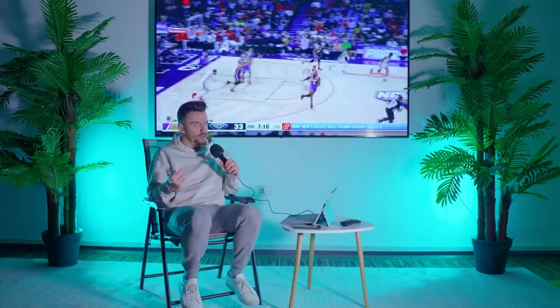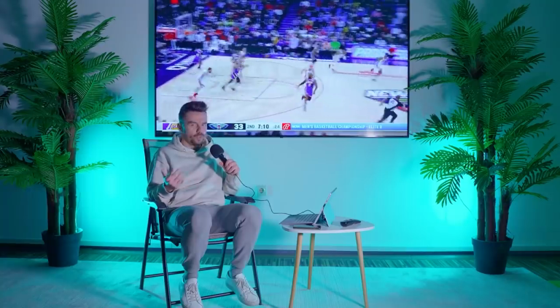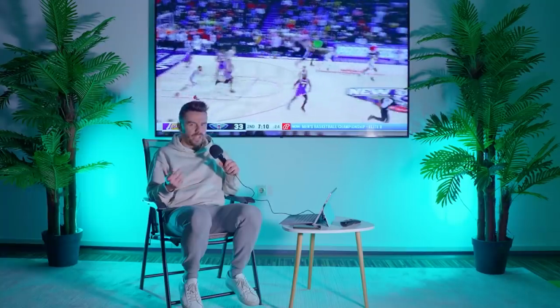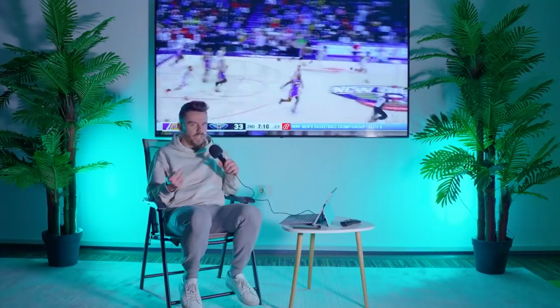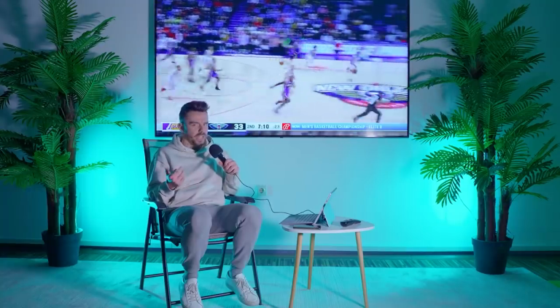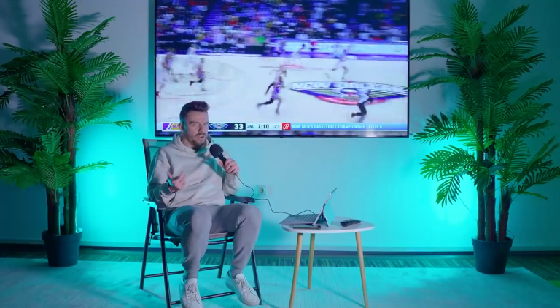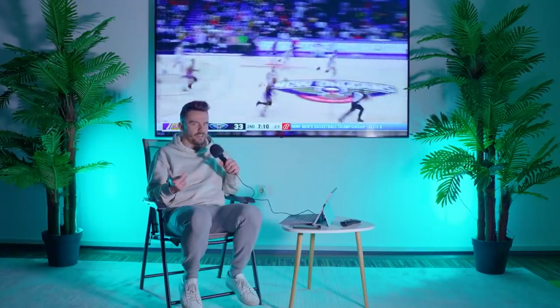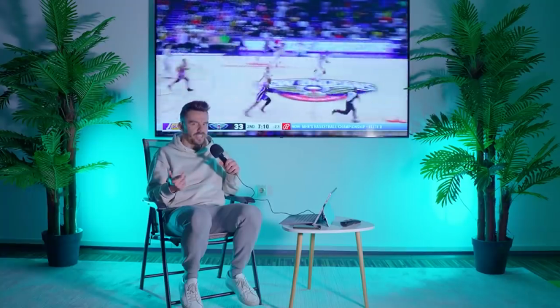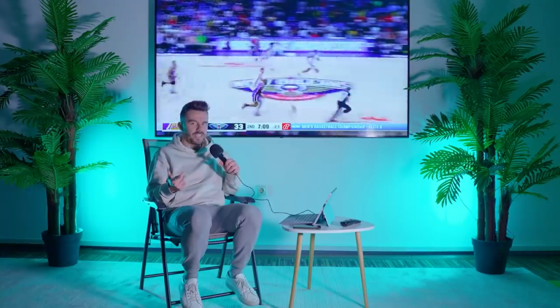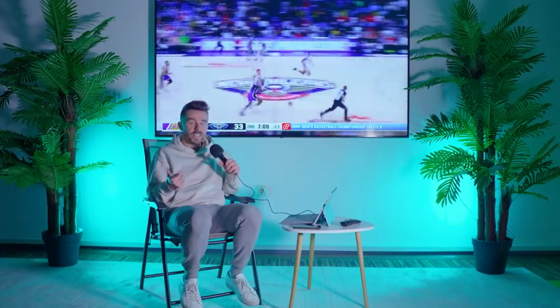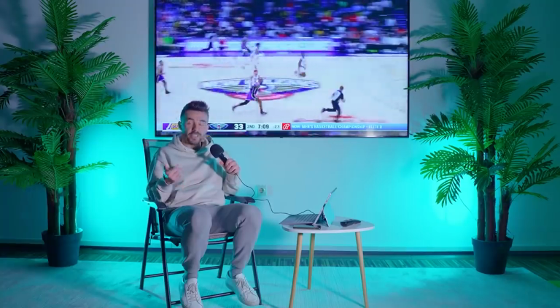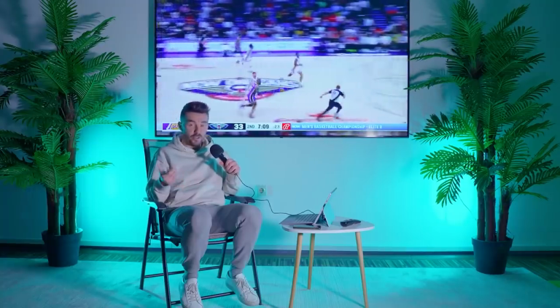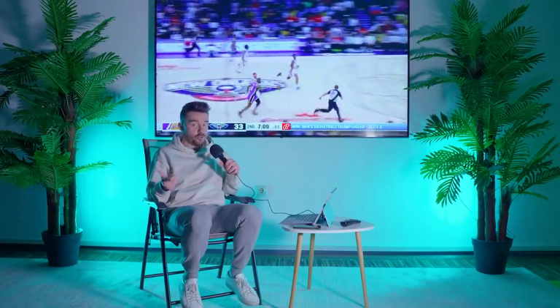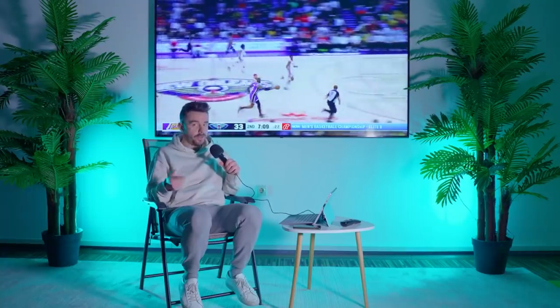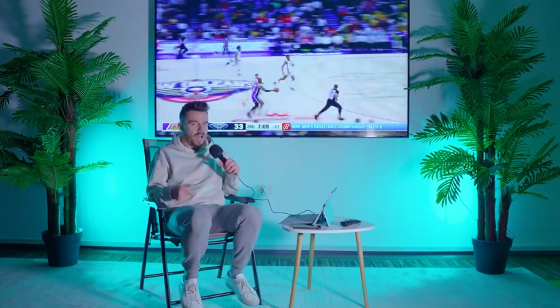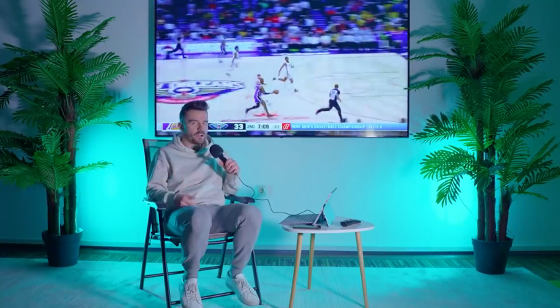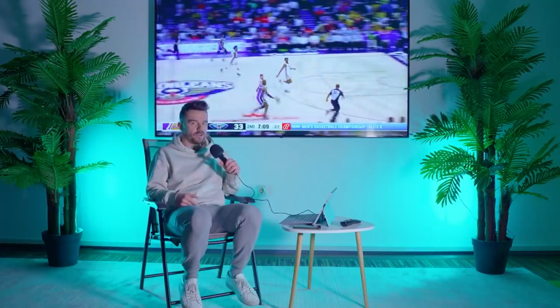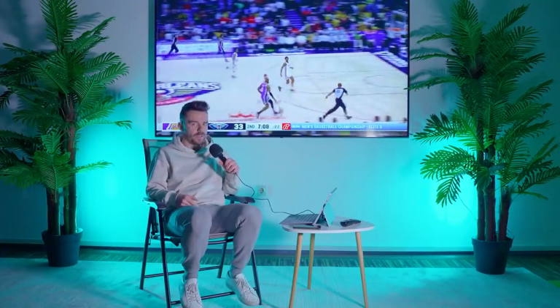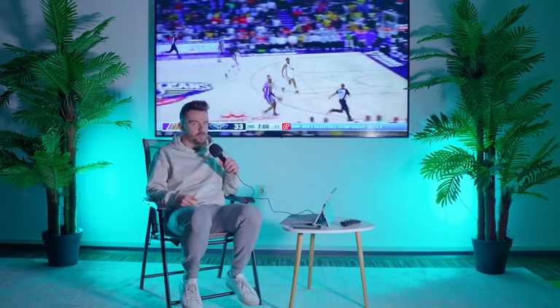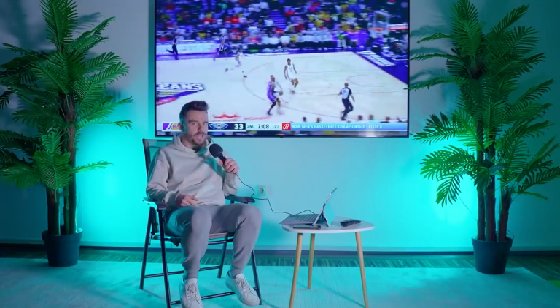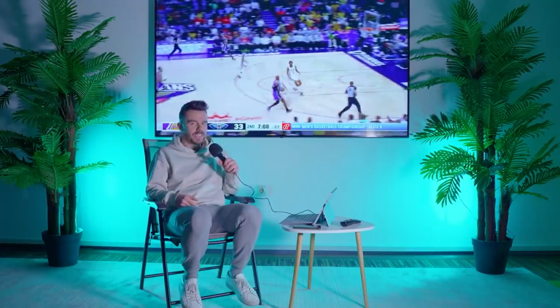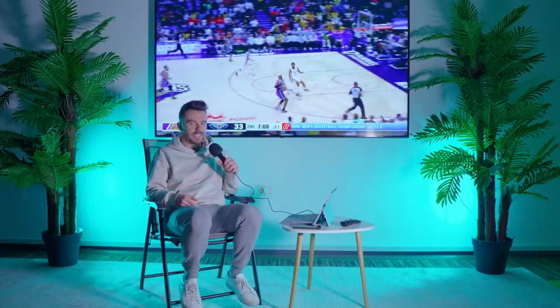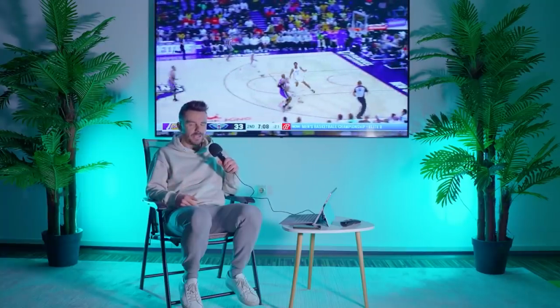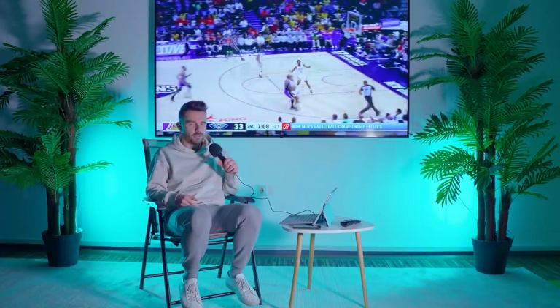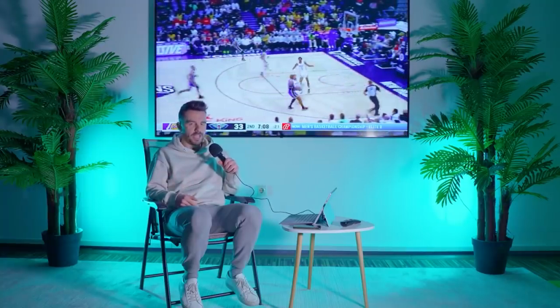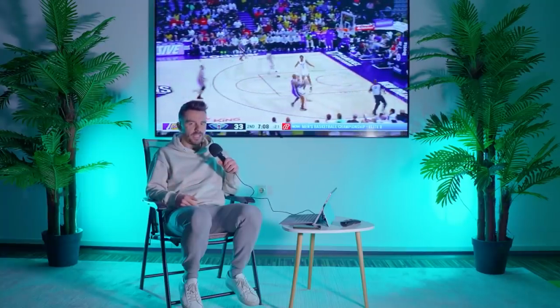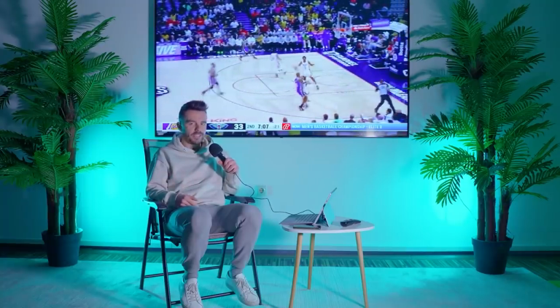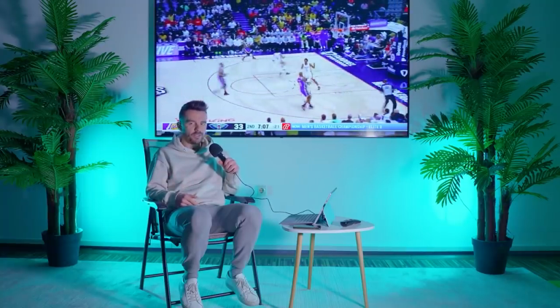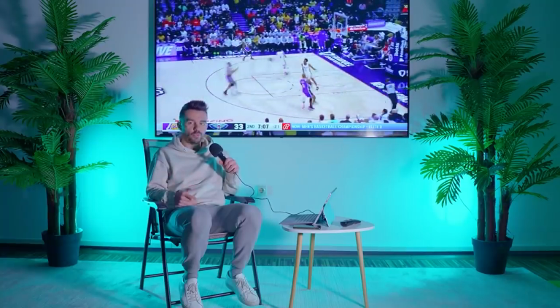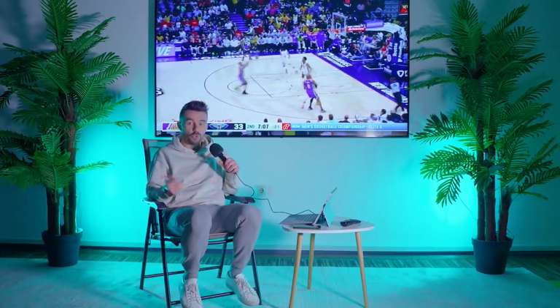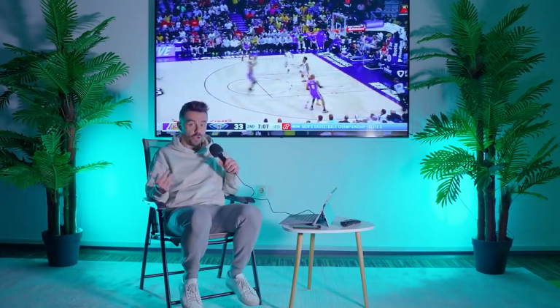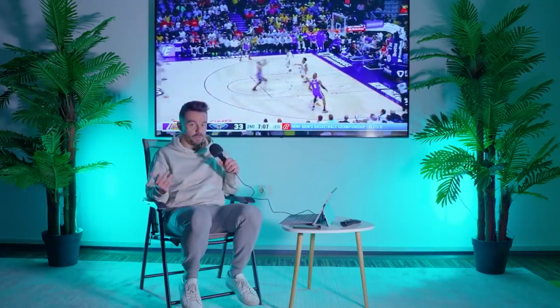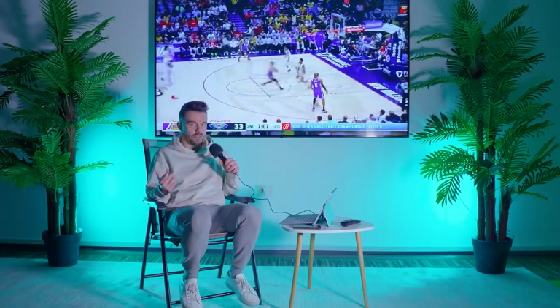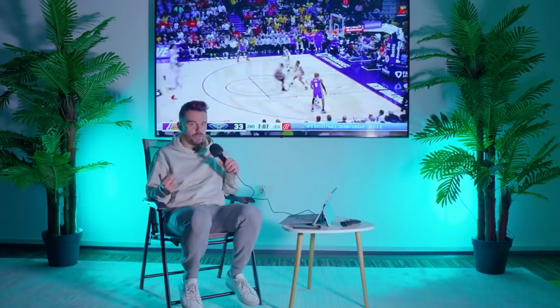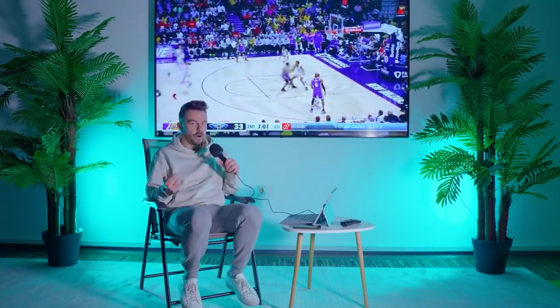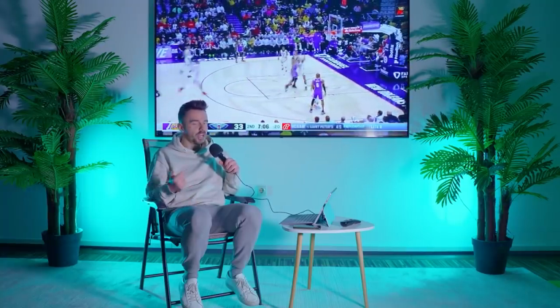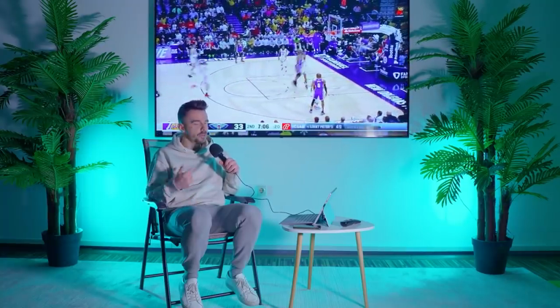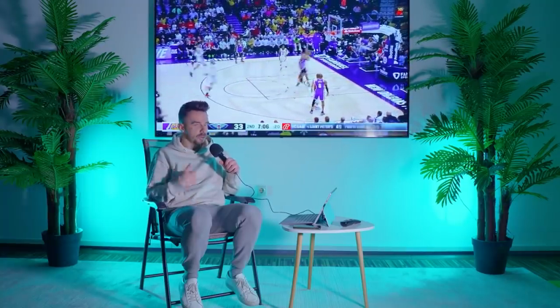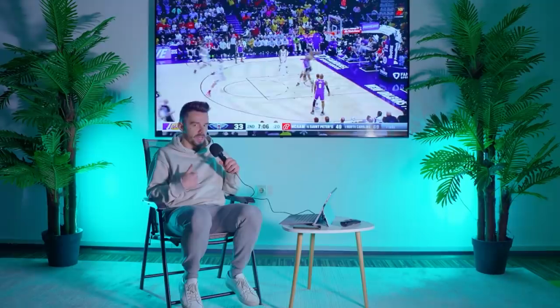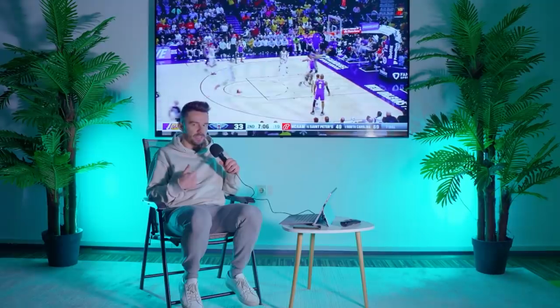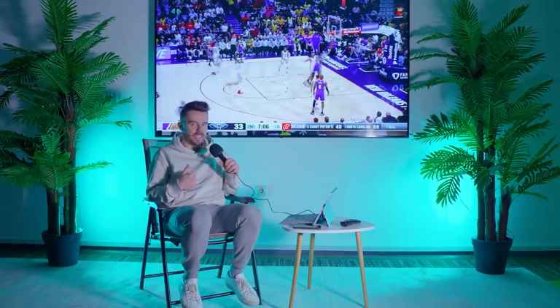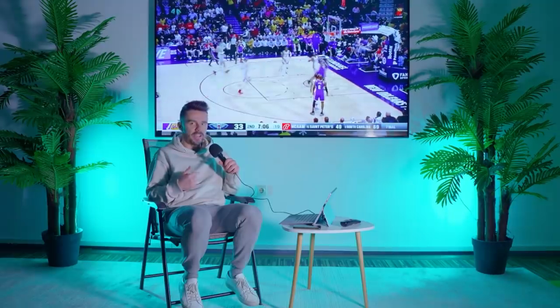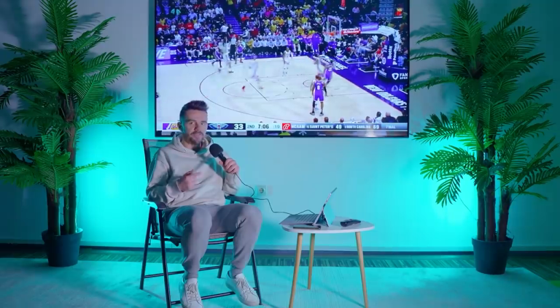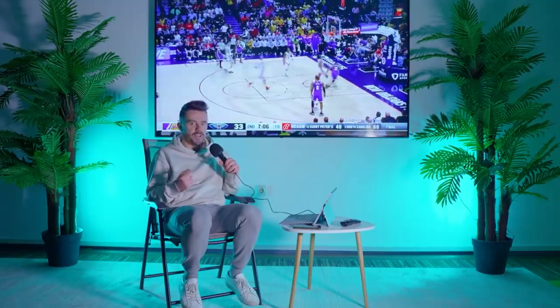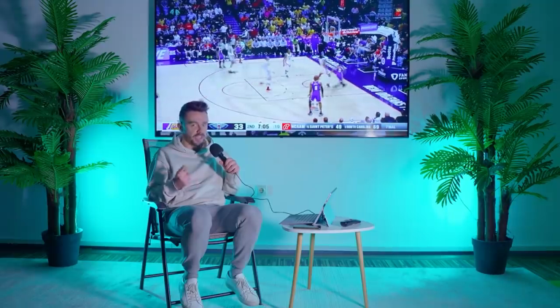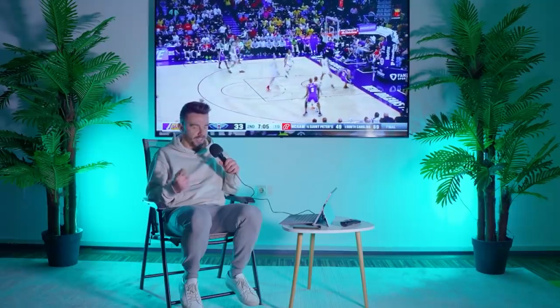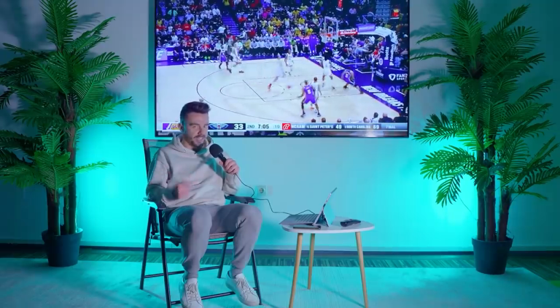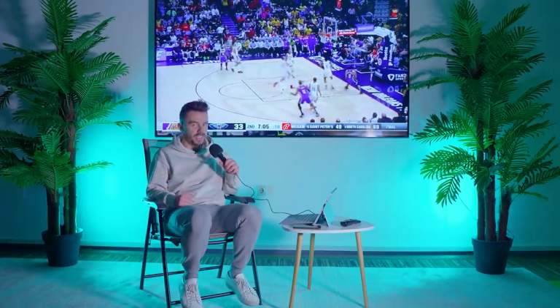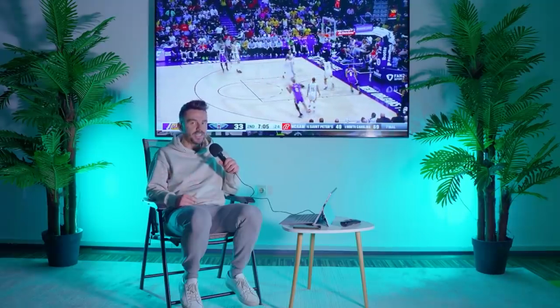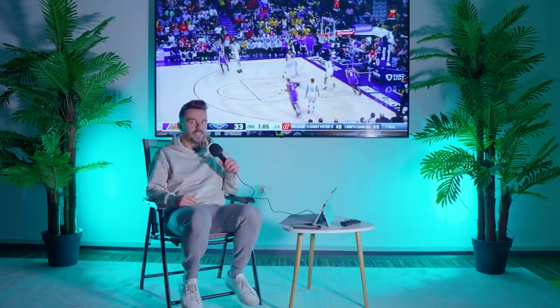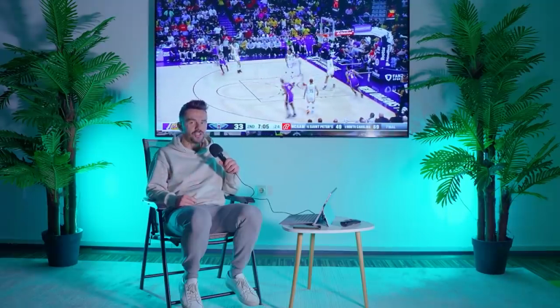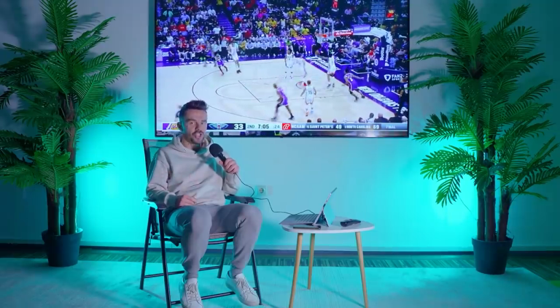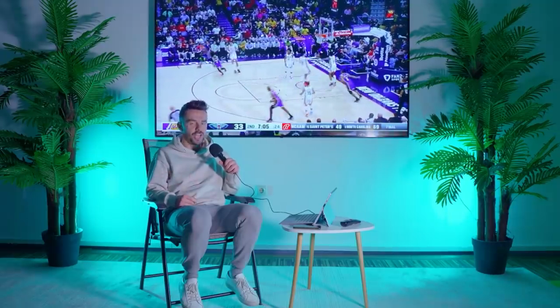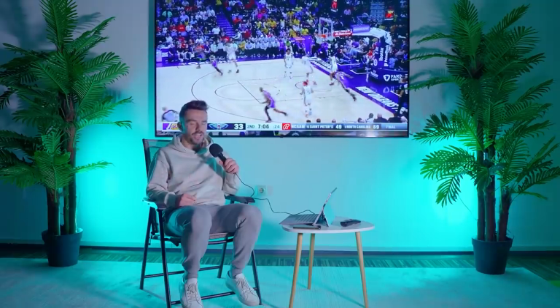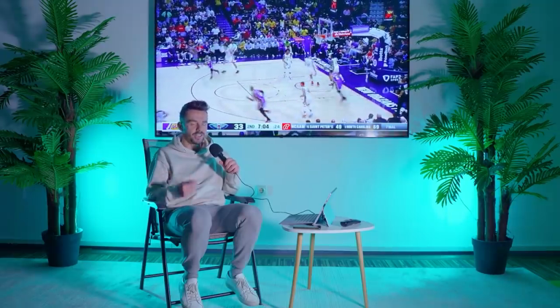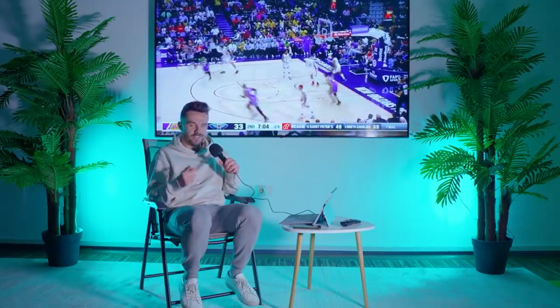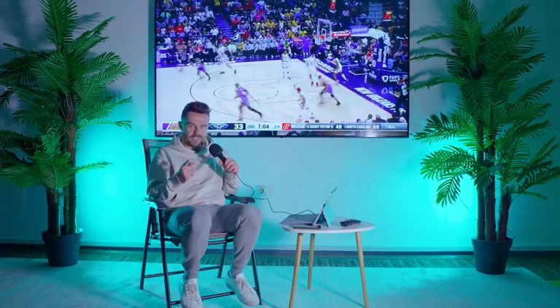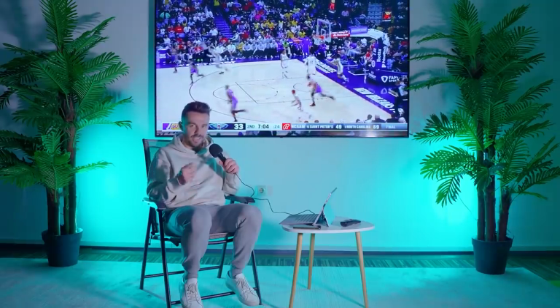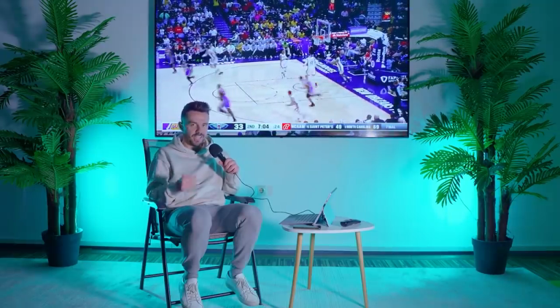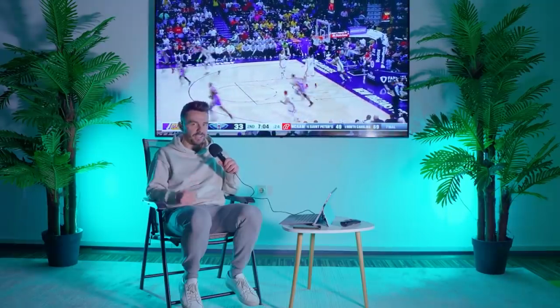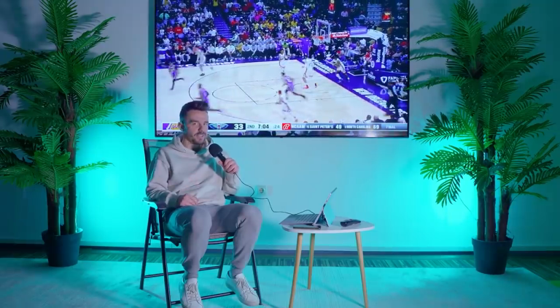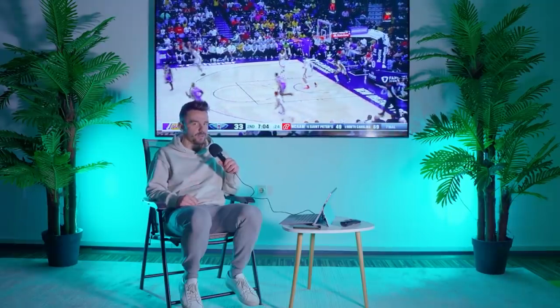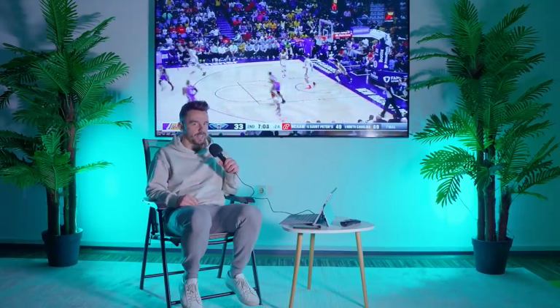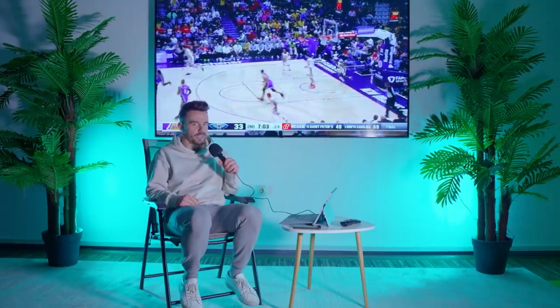New week ahead of us and a new pack of NBA slick plays. My name is Stefan and this is Heat Check. Let's get into it.